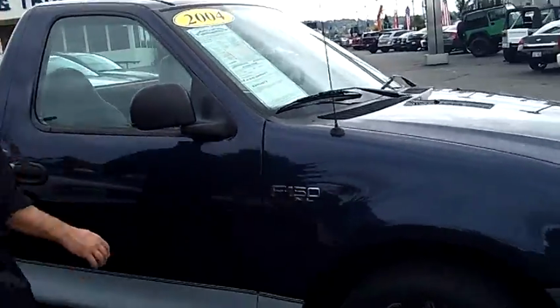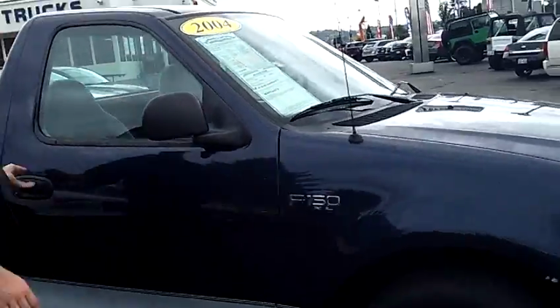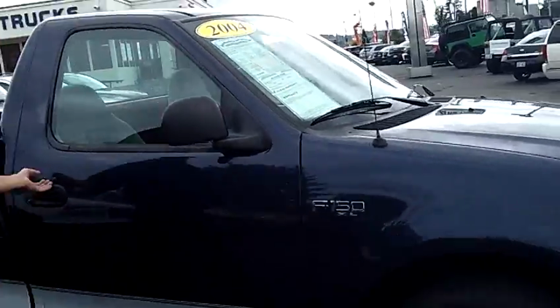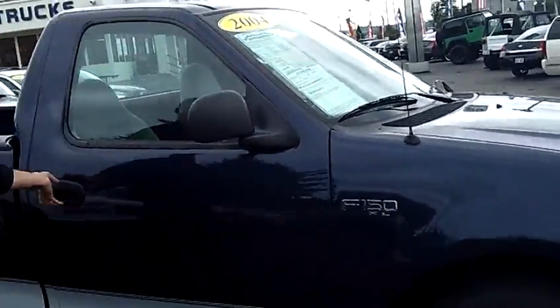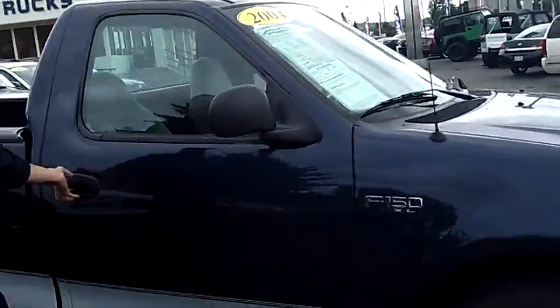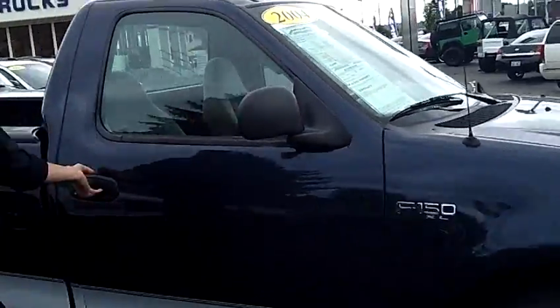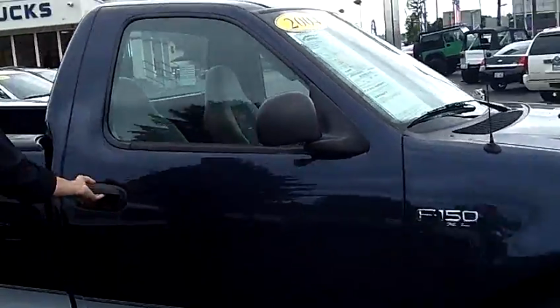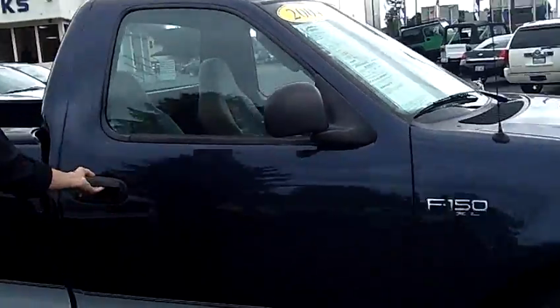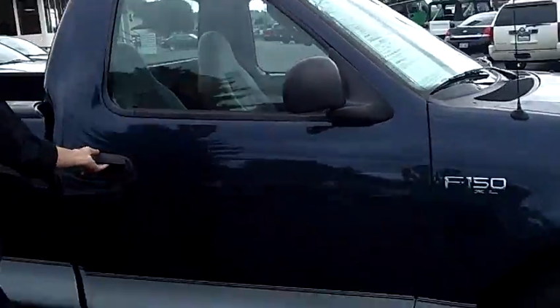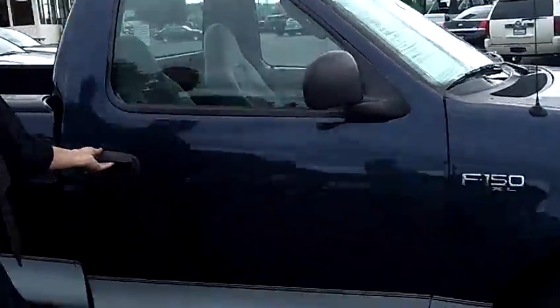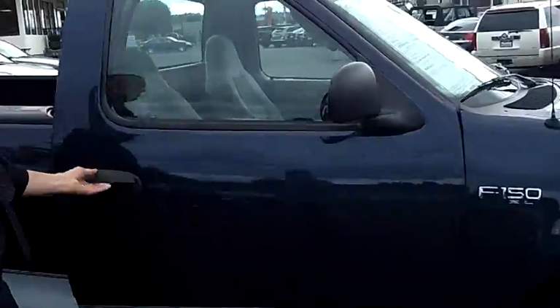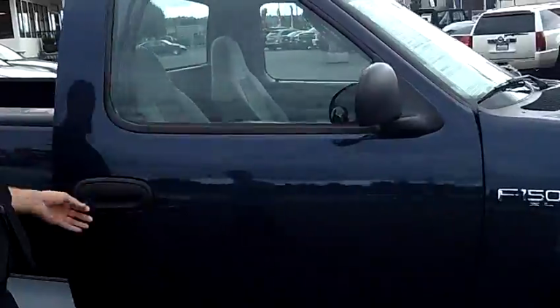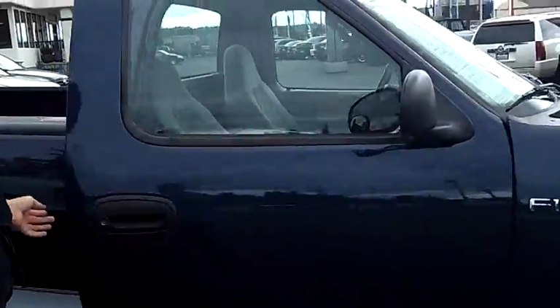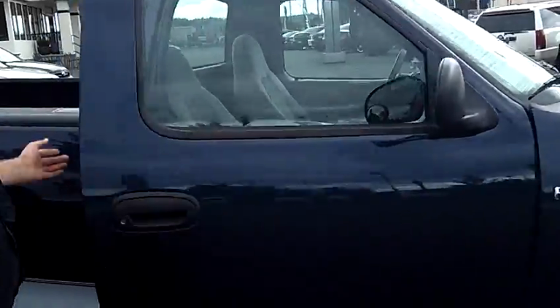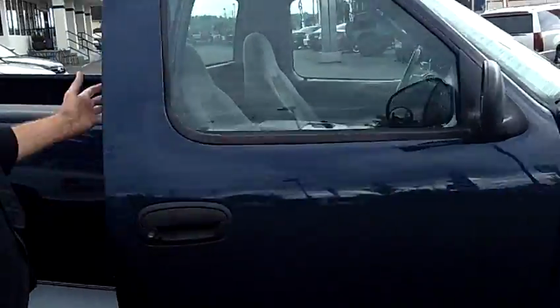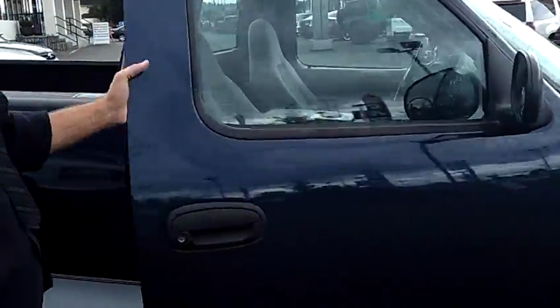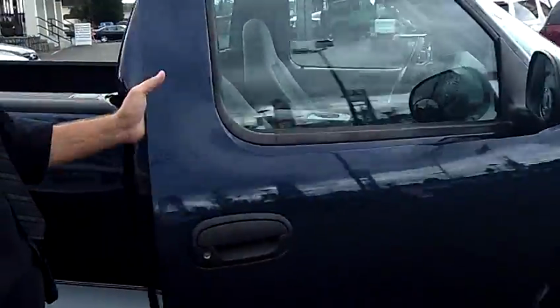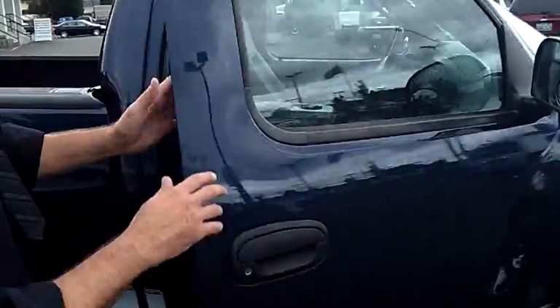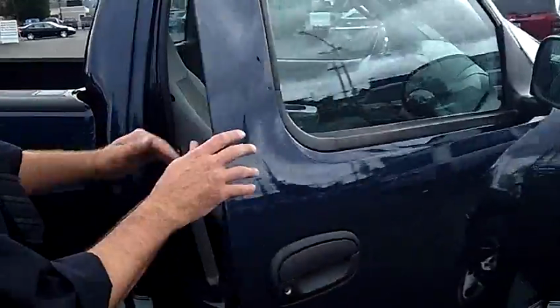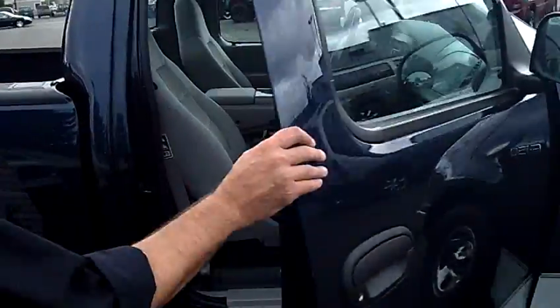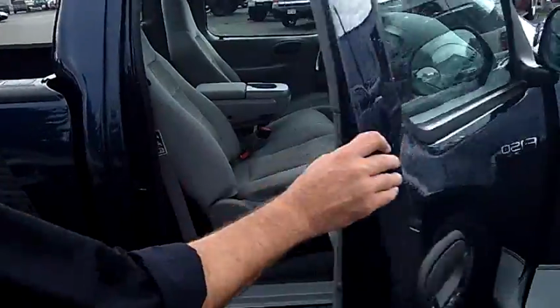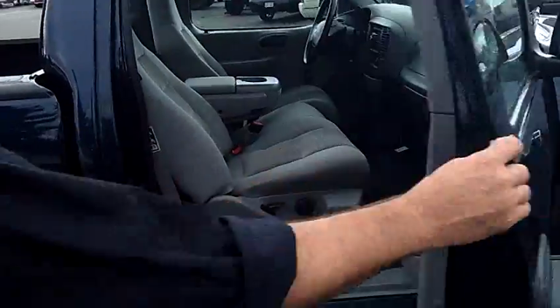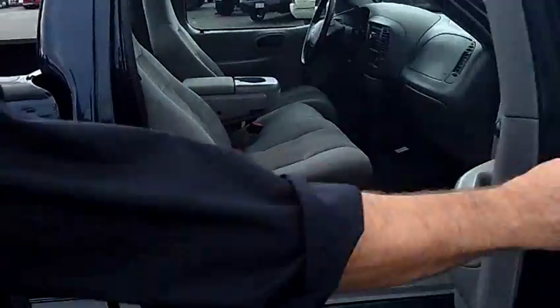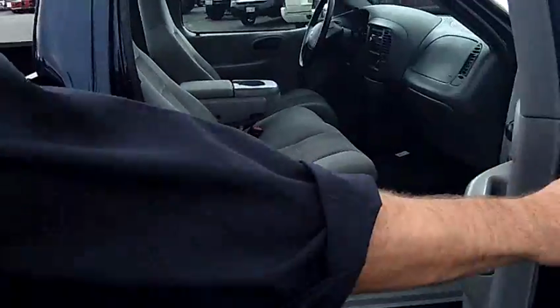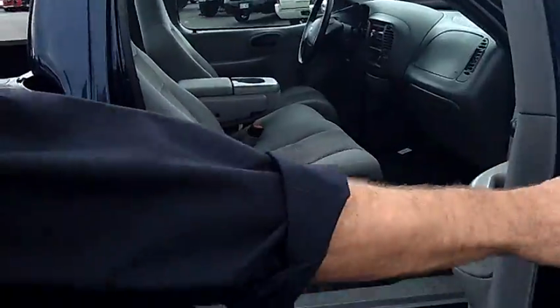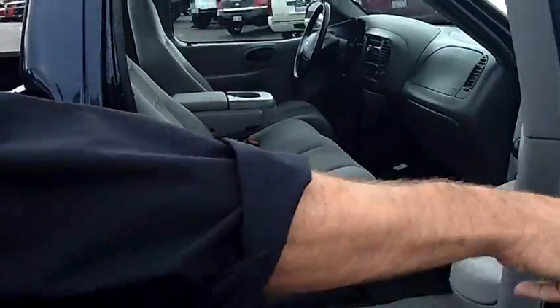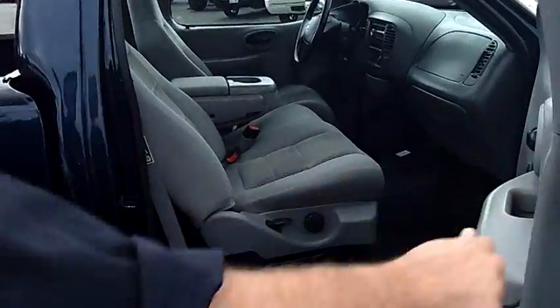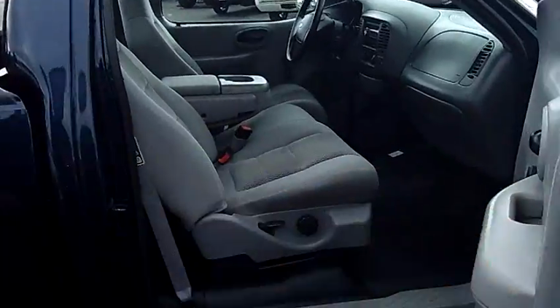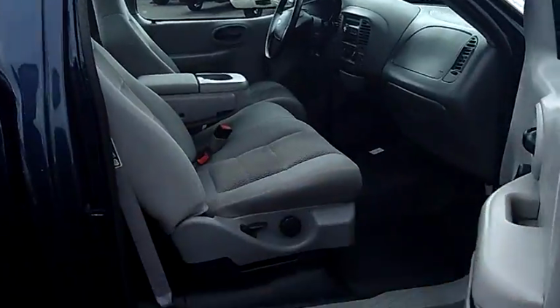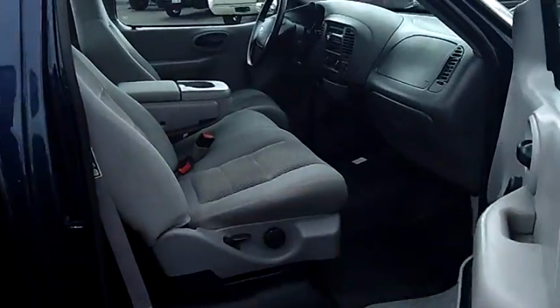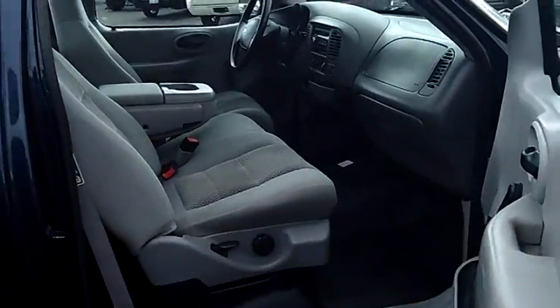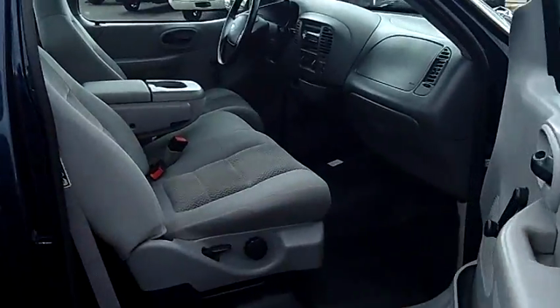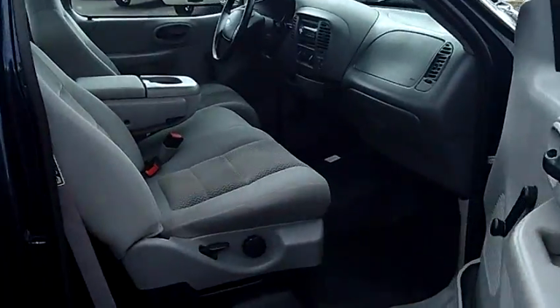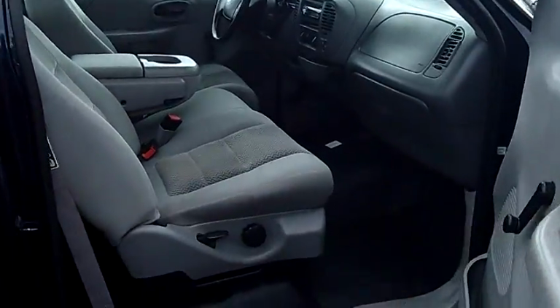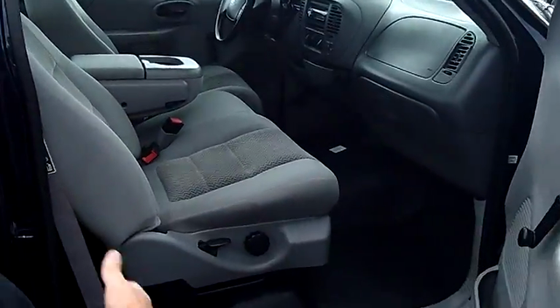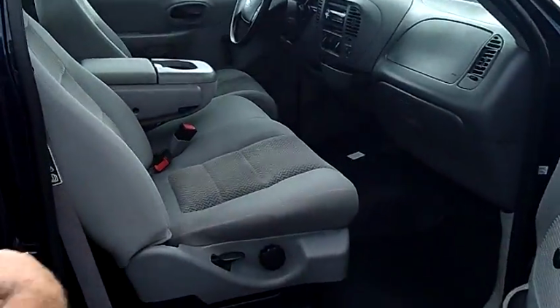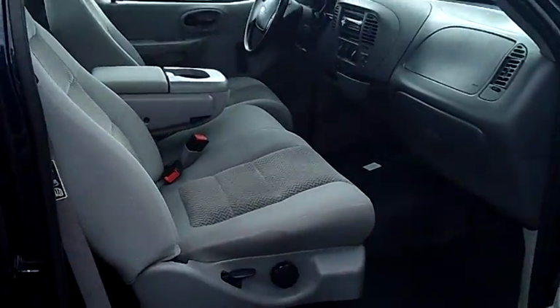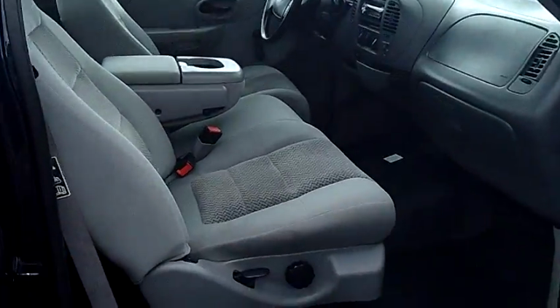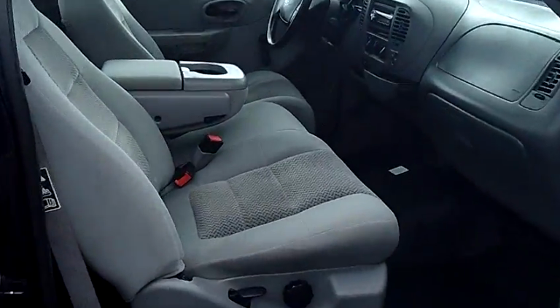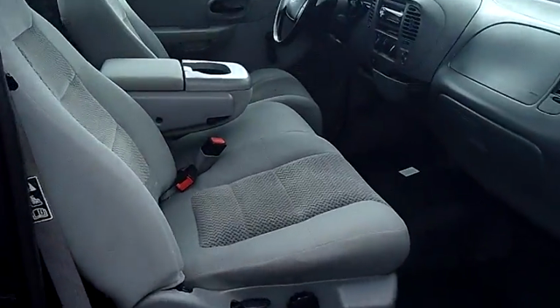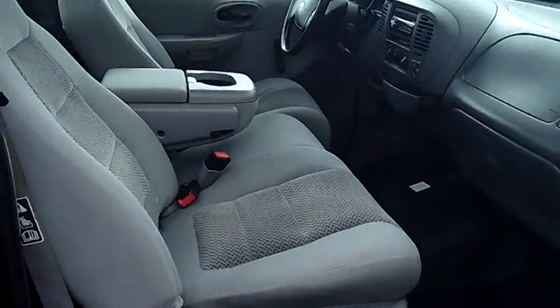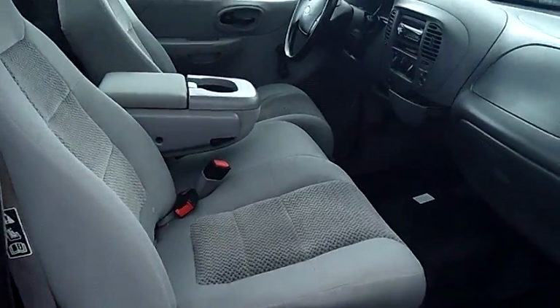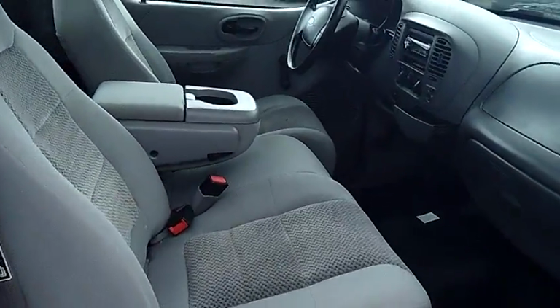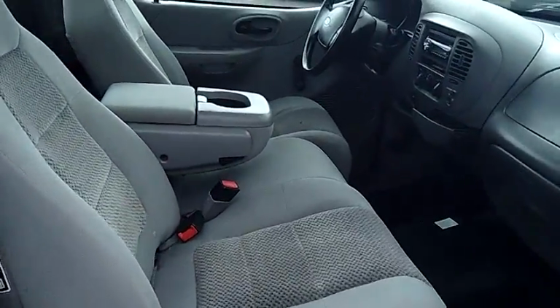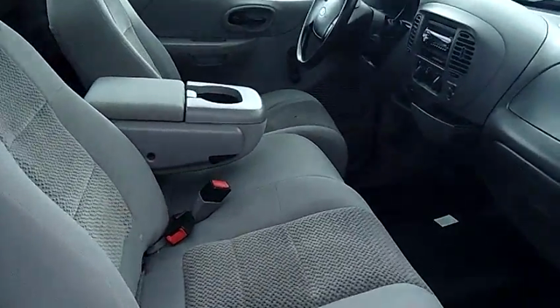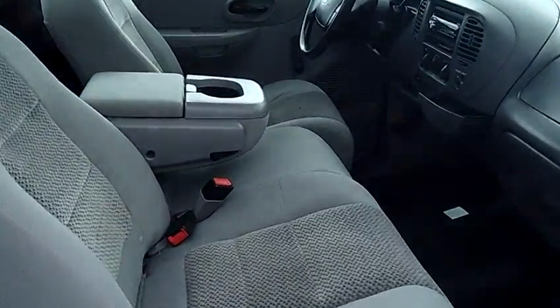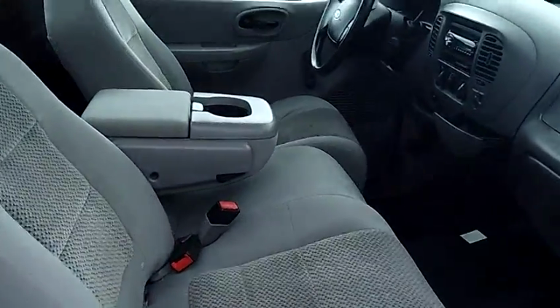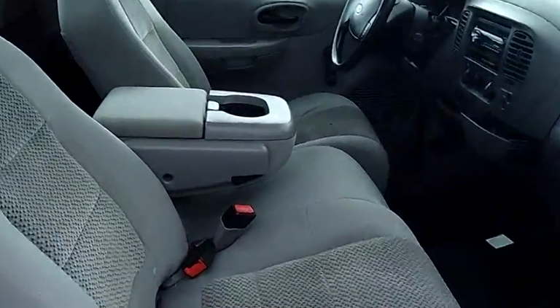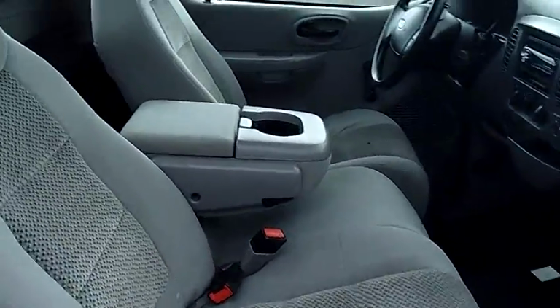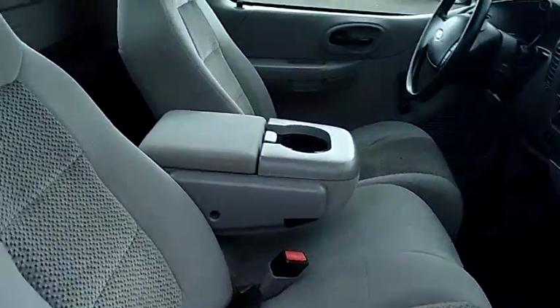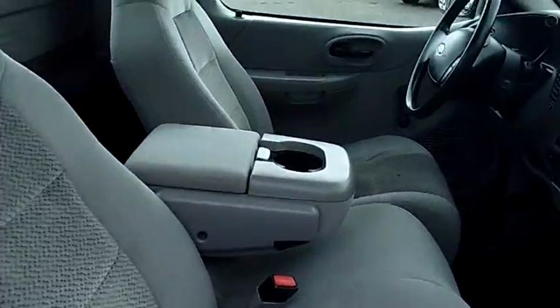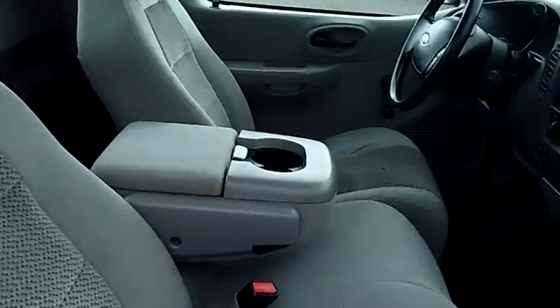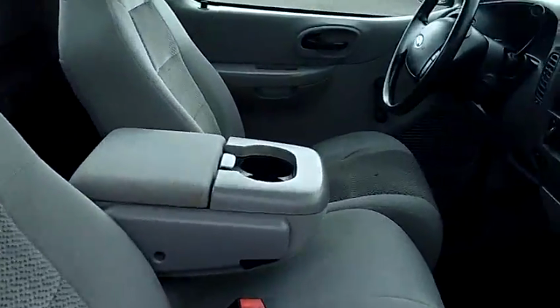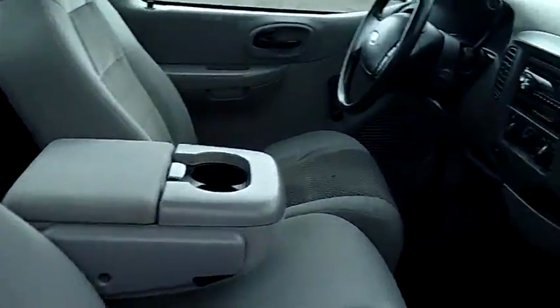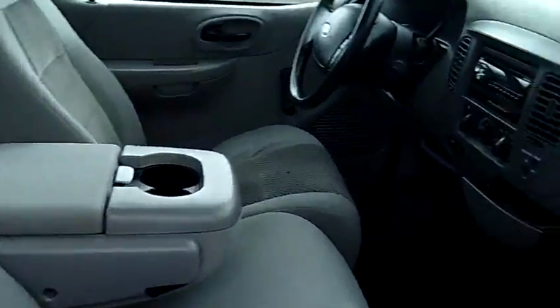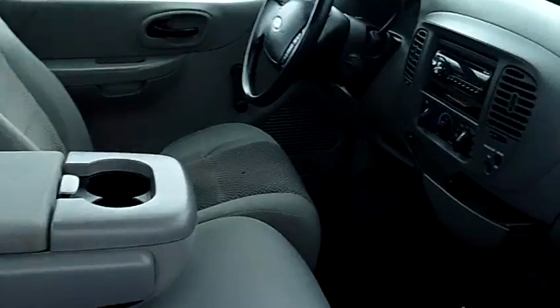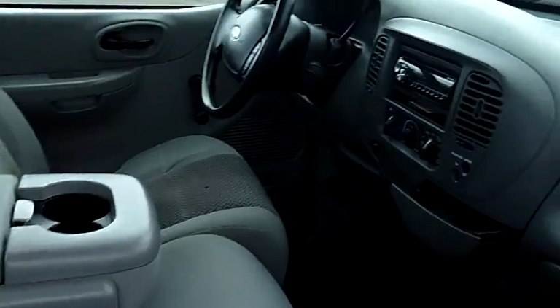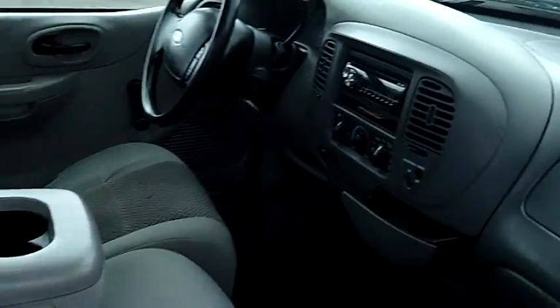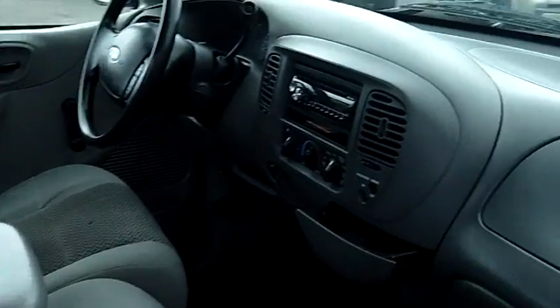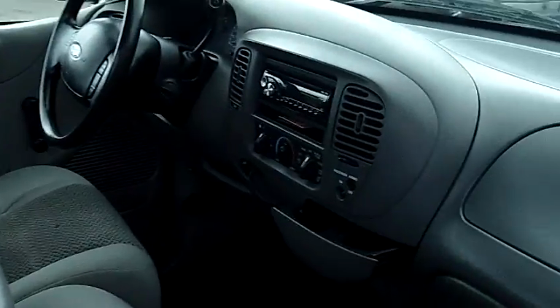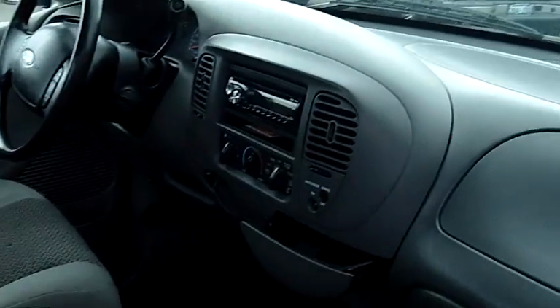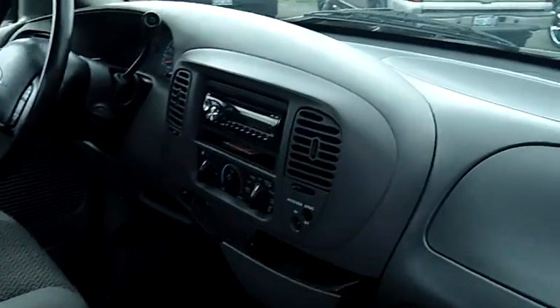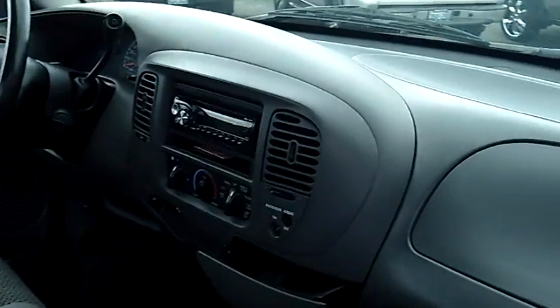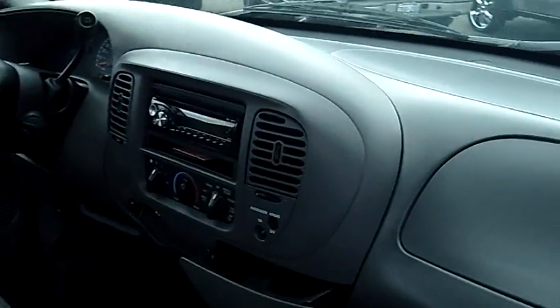Not a ton of extras on this truck. If you're looking for a nice yard truck, a work truck, something of that nature, this is probably a perfect truck for you.